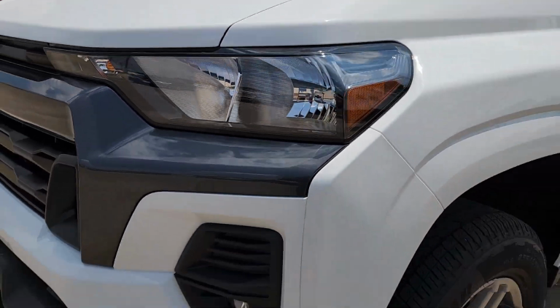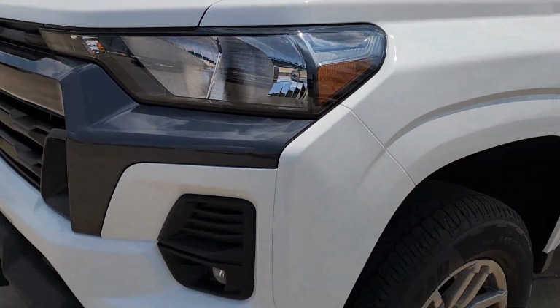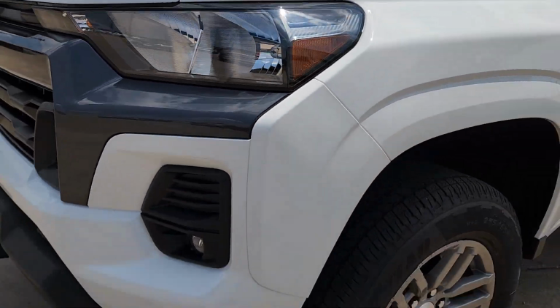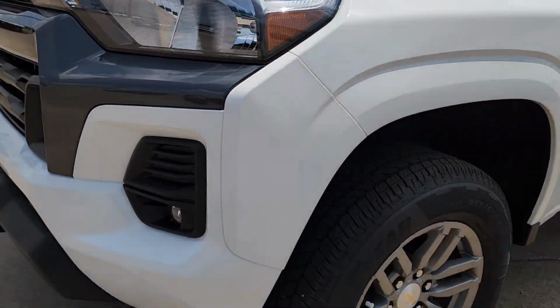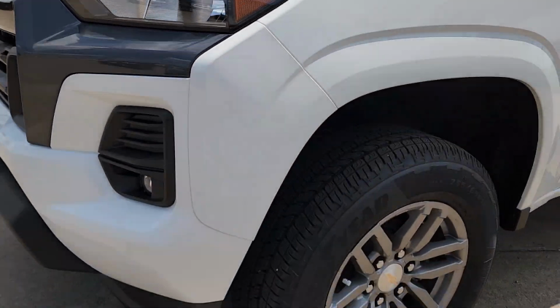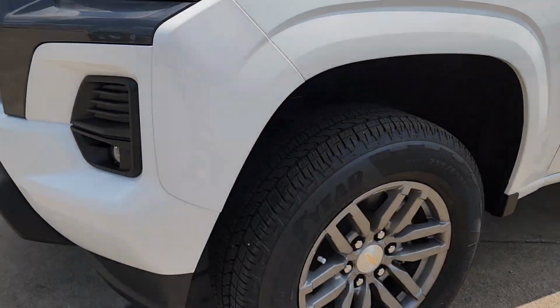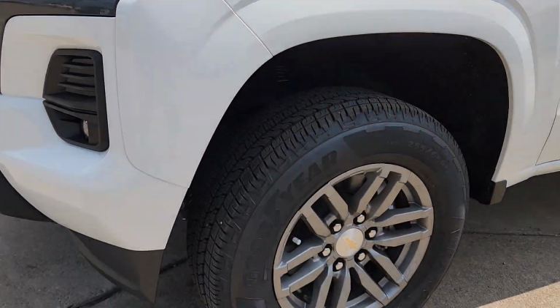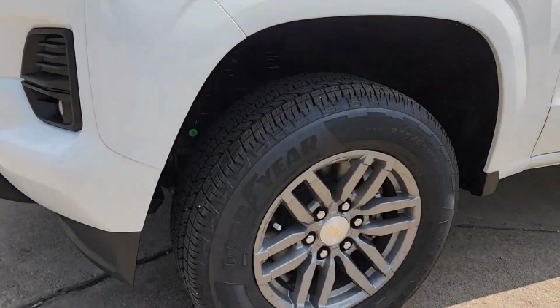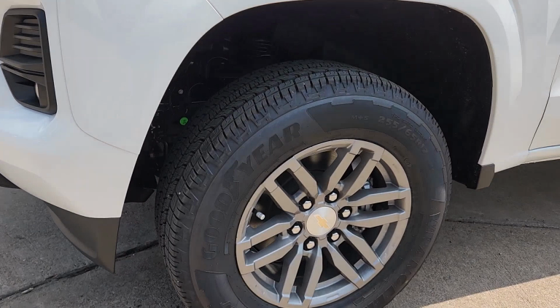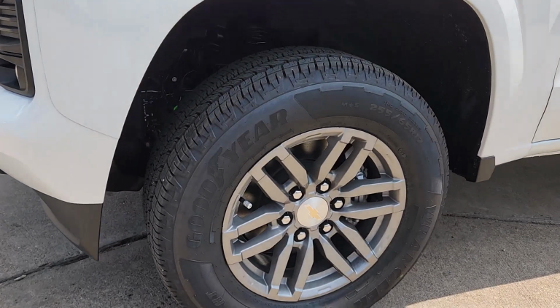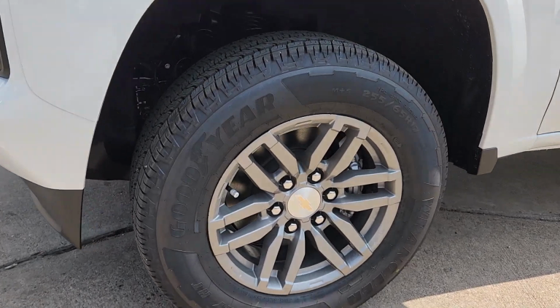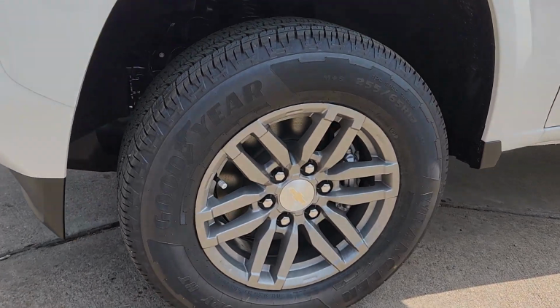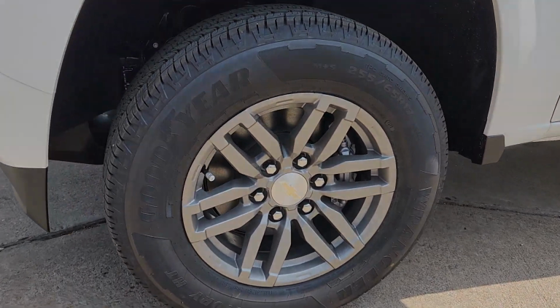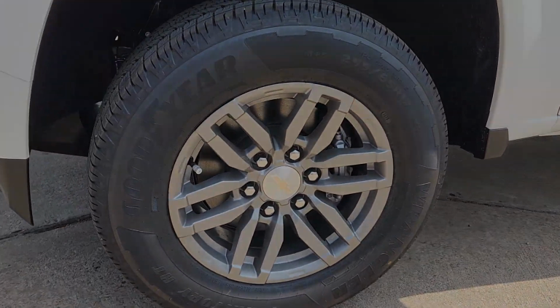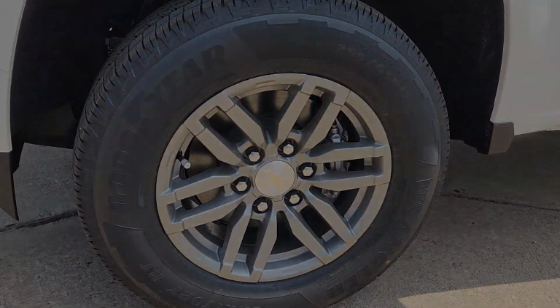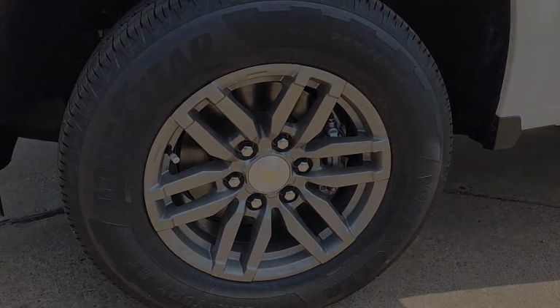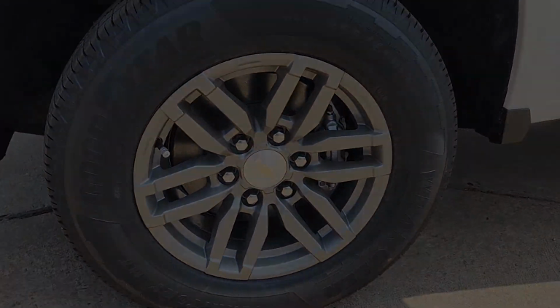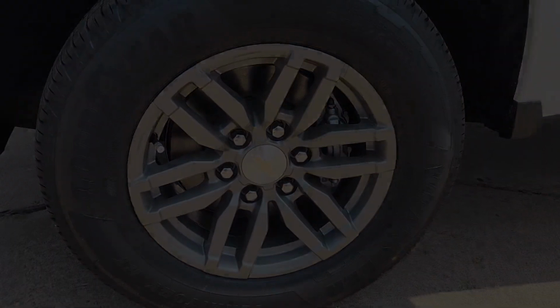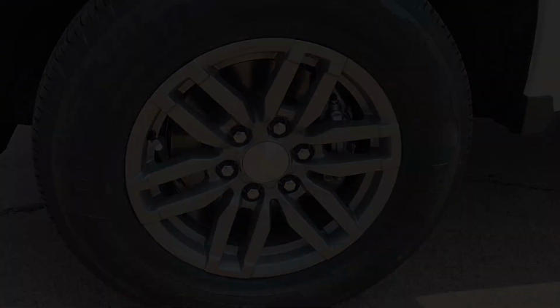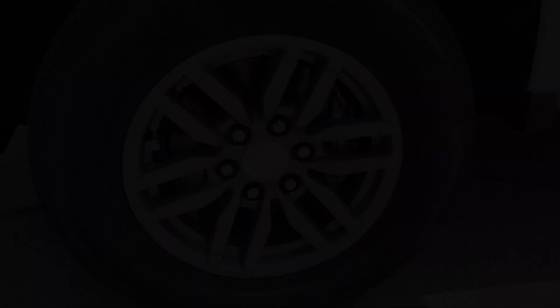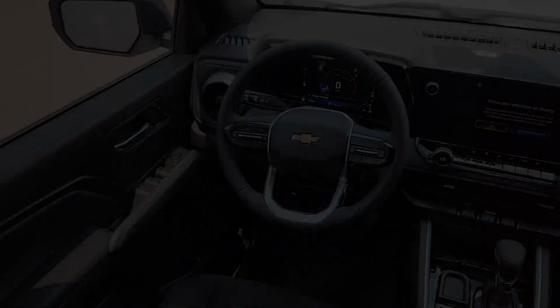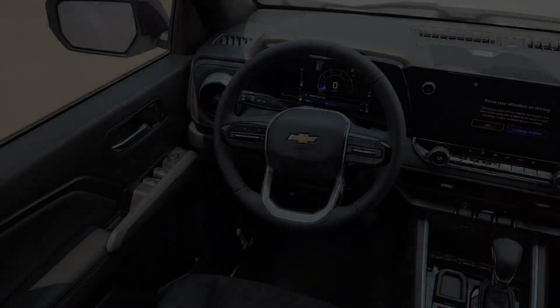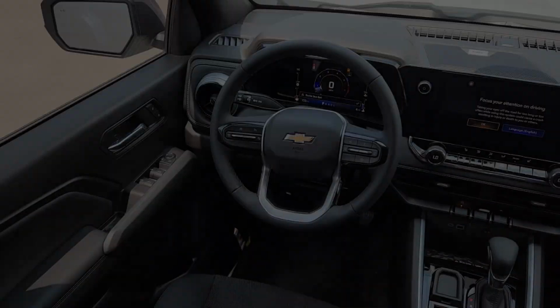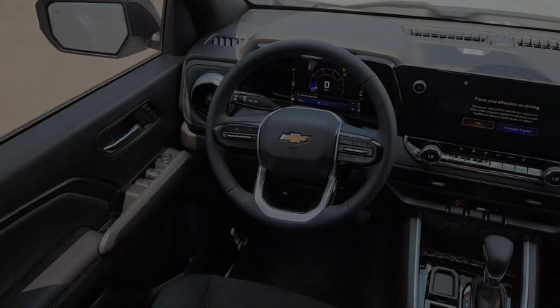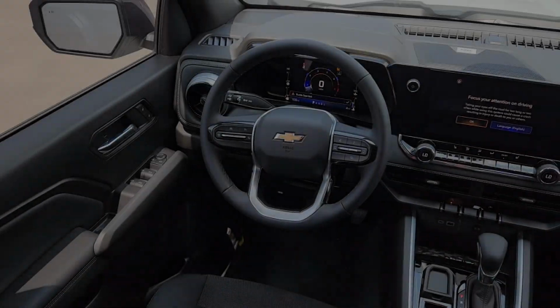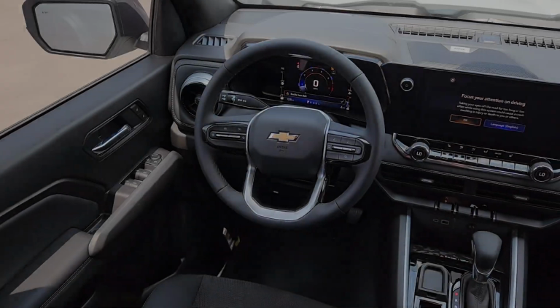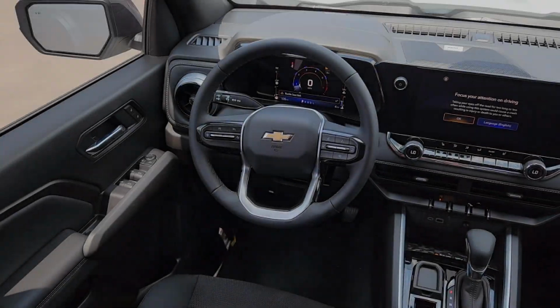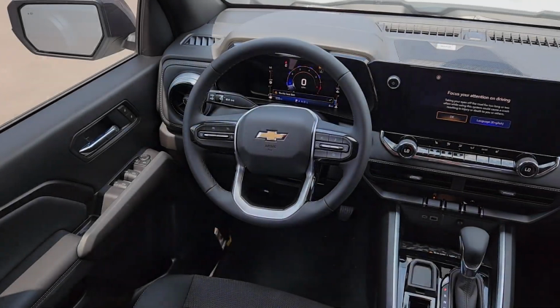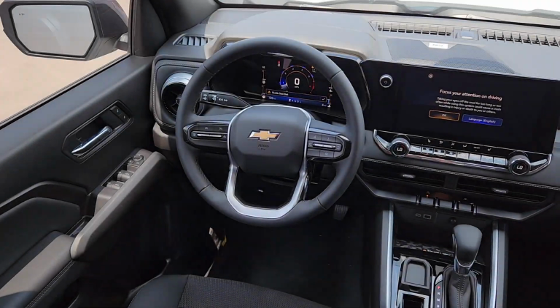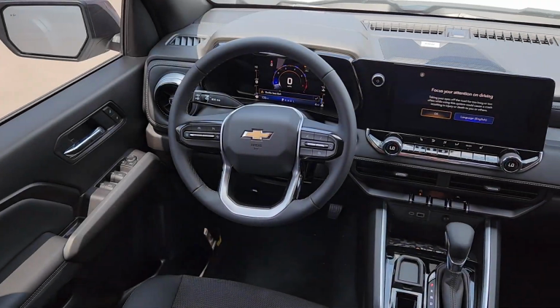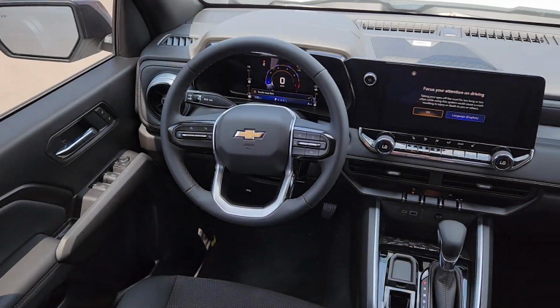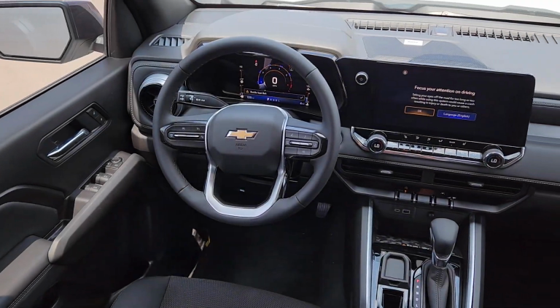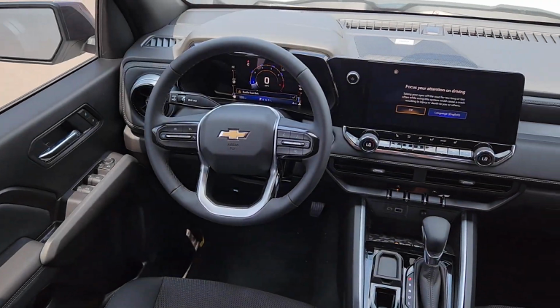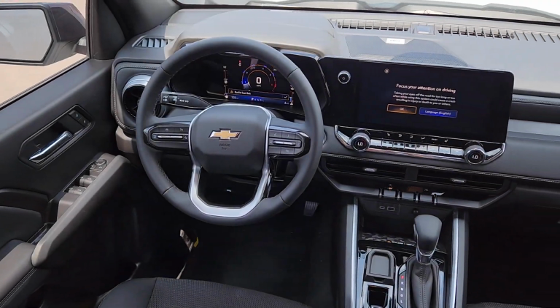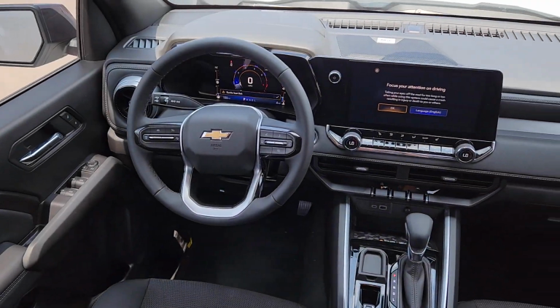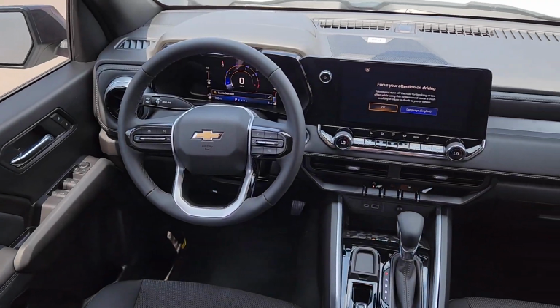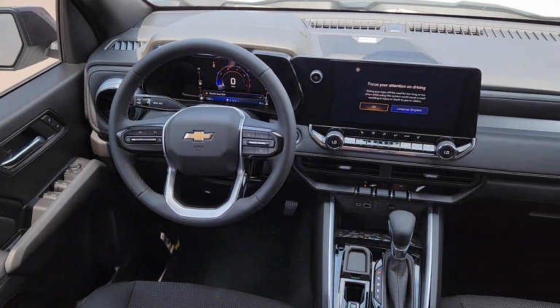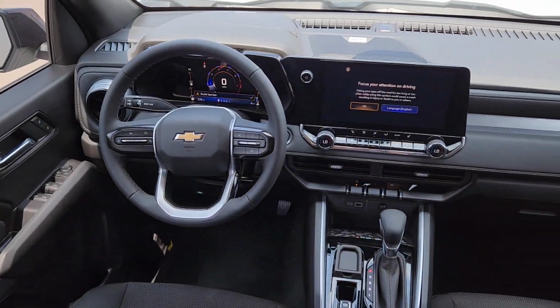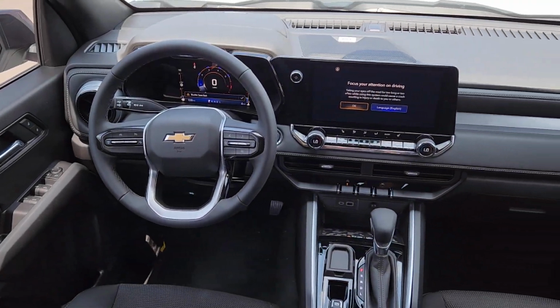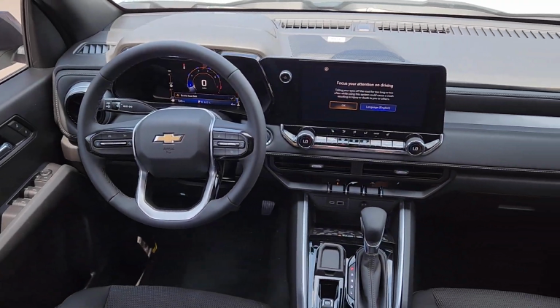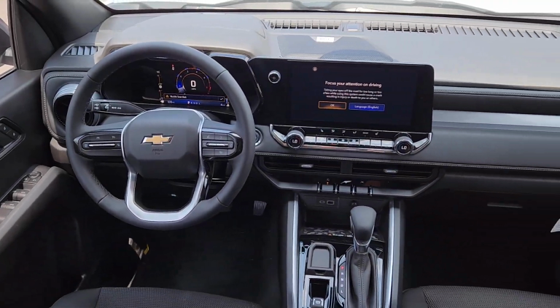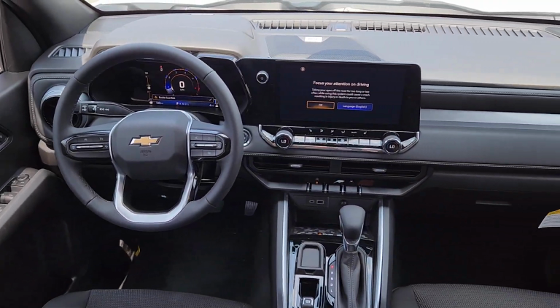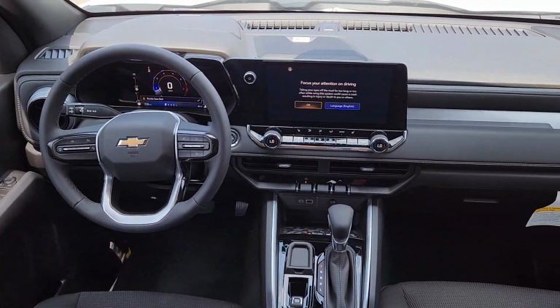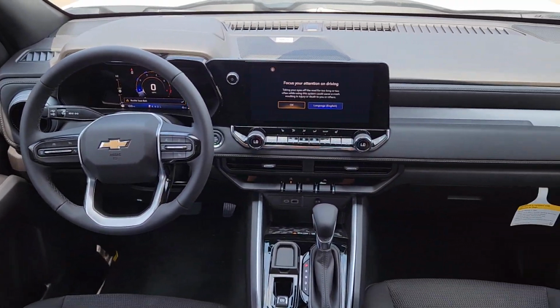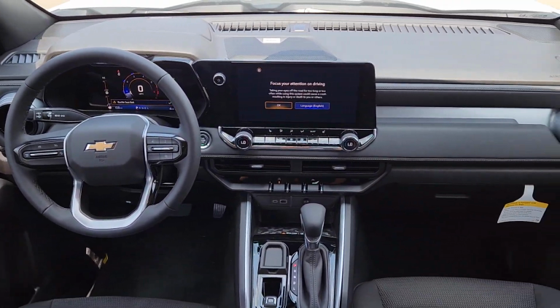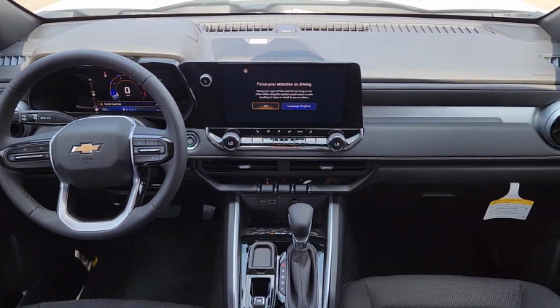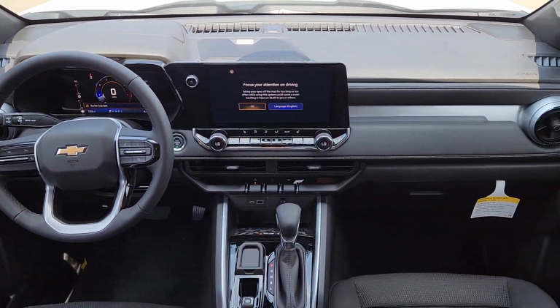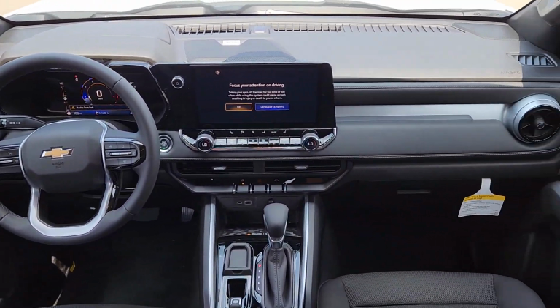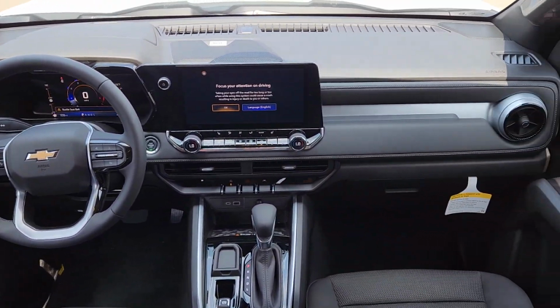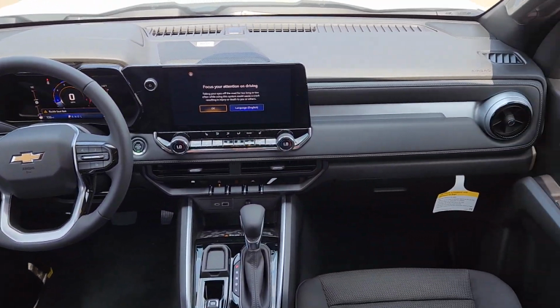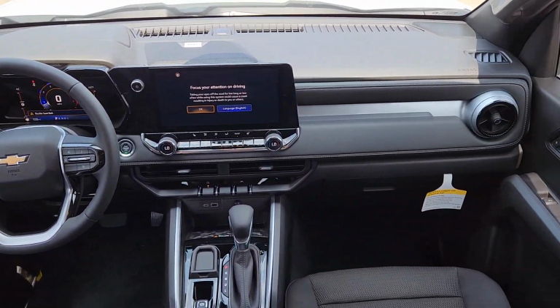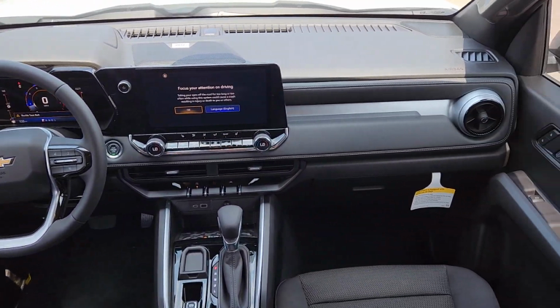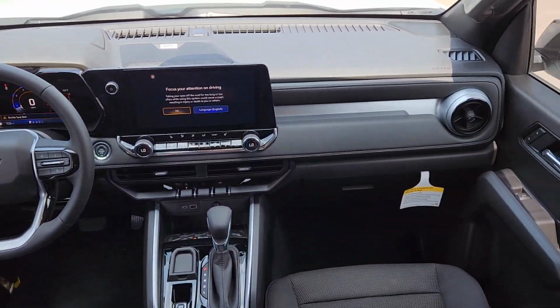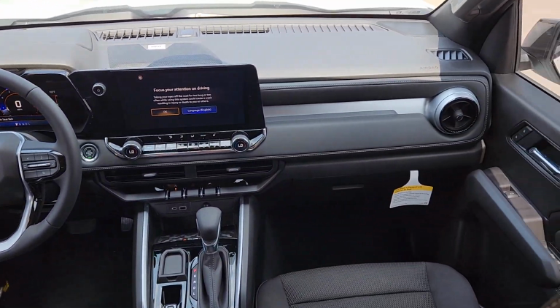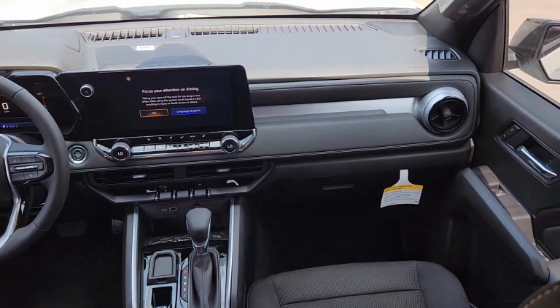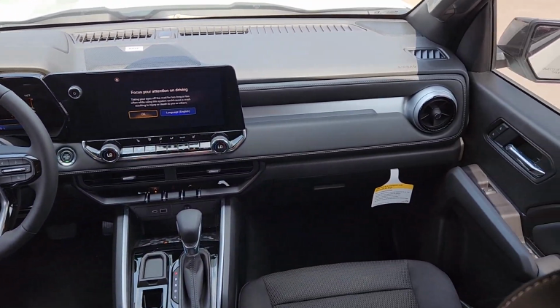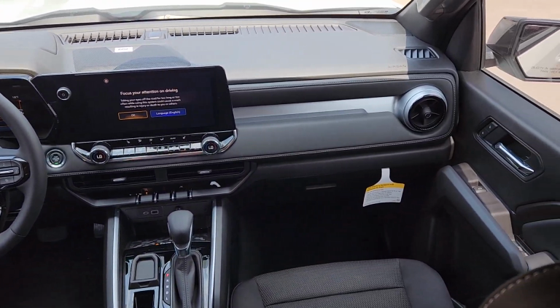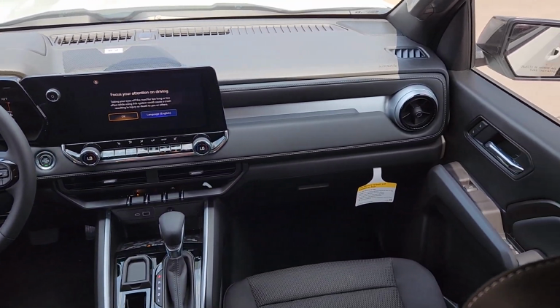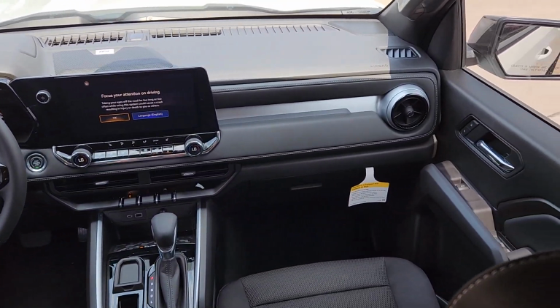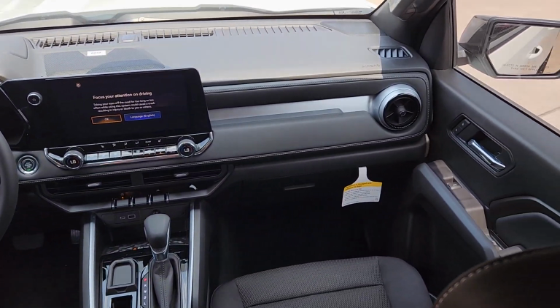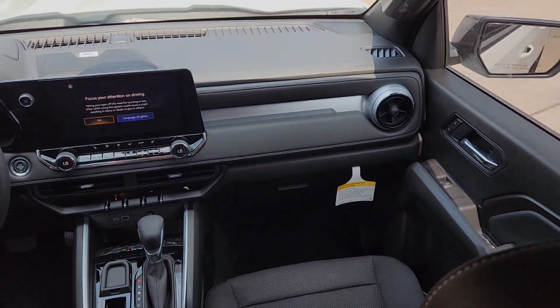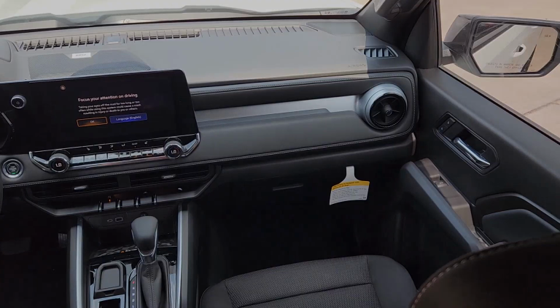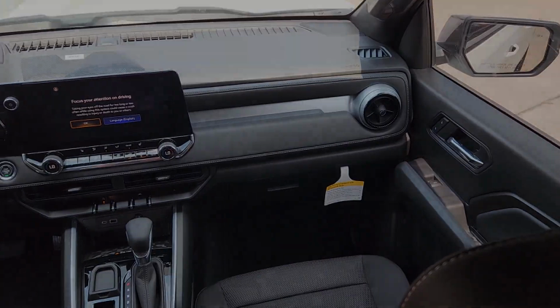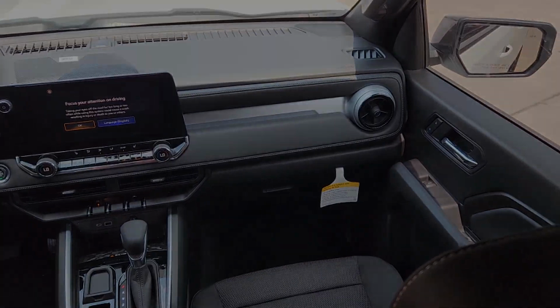Heated driver seat, heated mirrors, remote engine start, adaptive cruise control, and fog lamps.